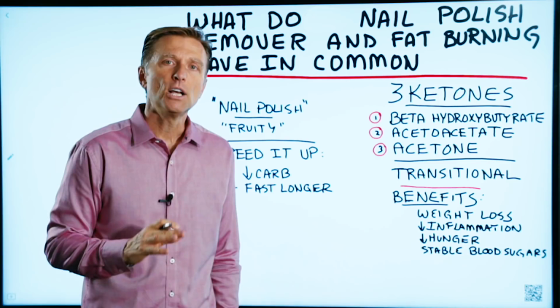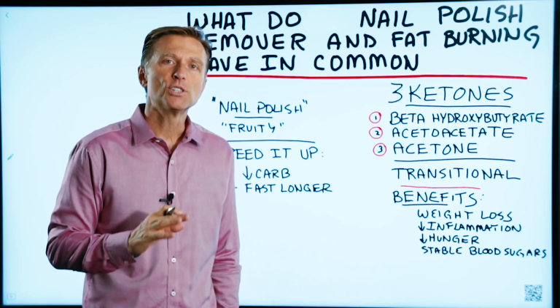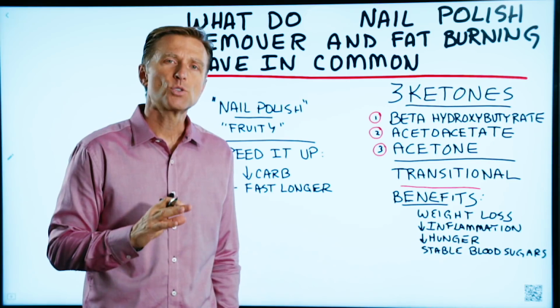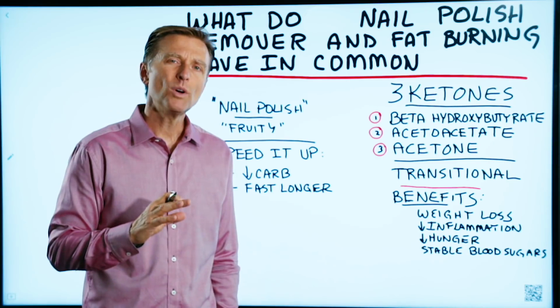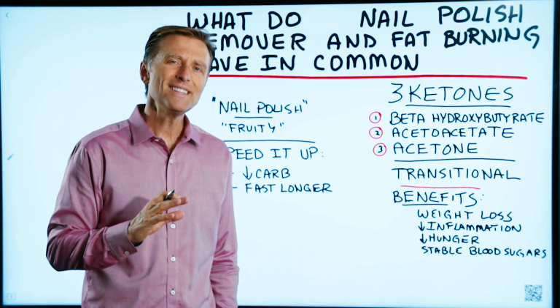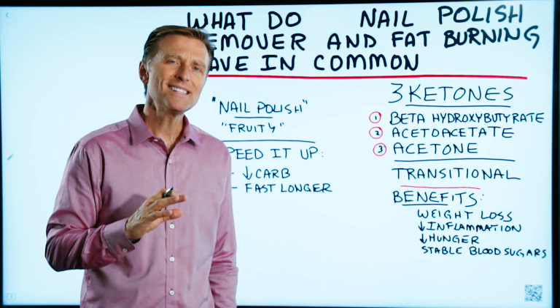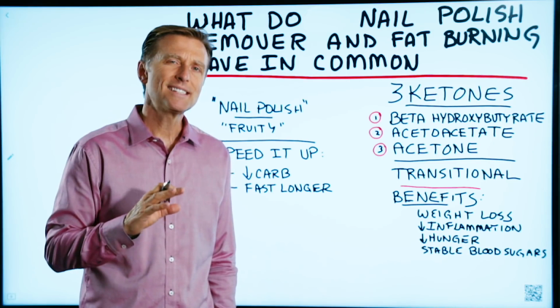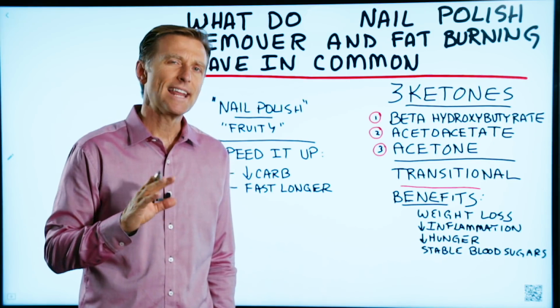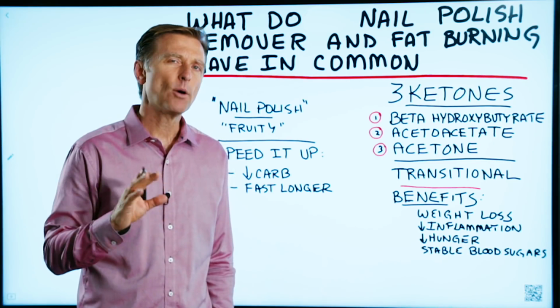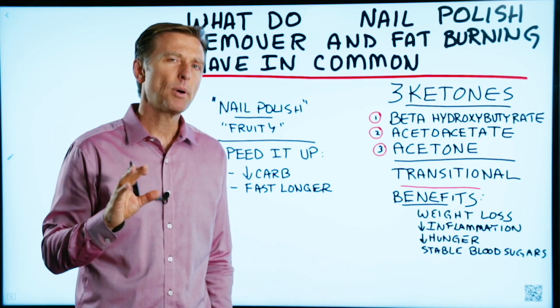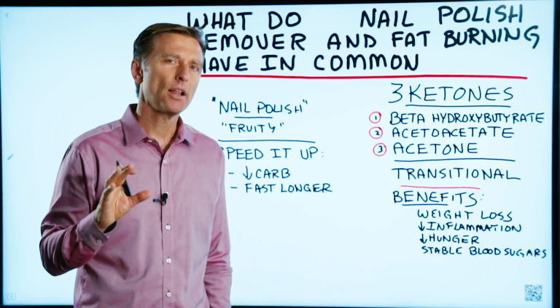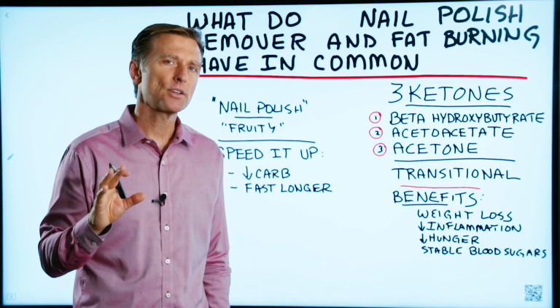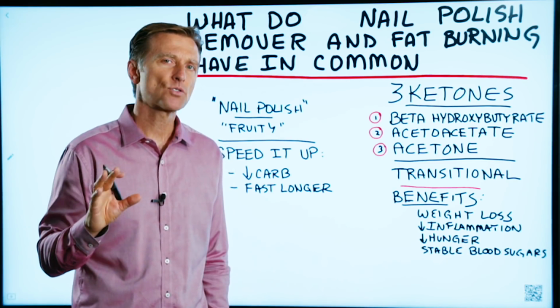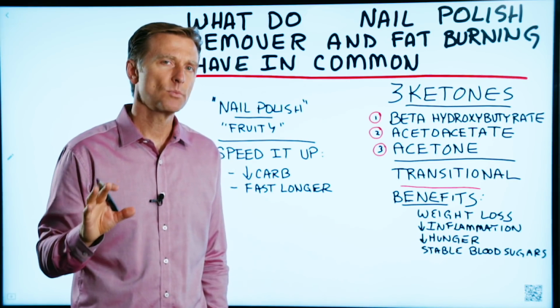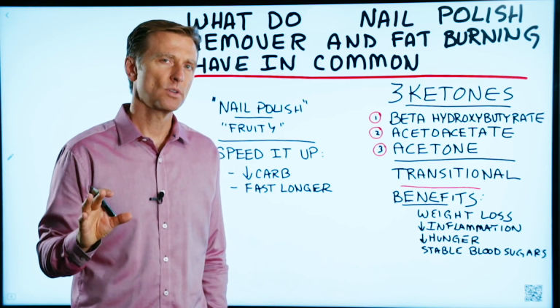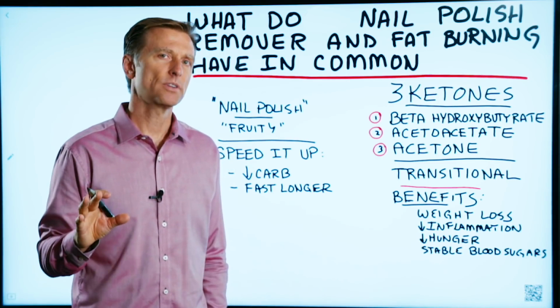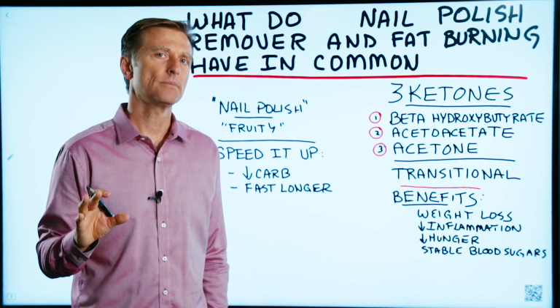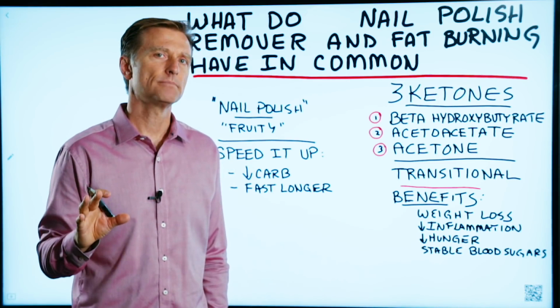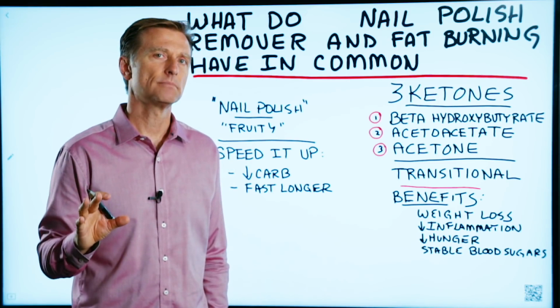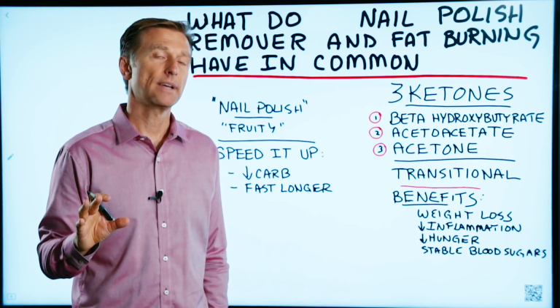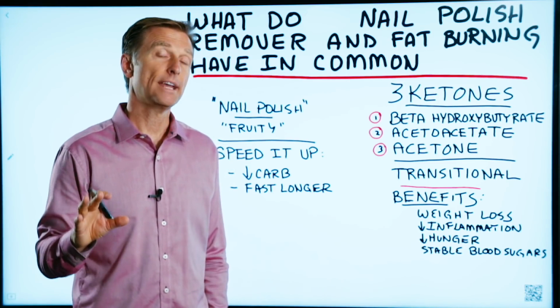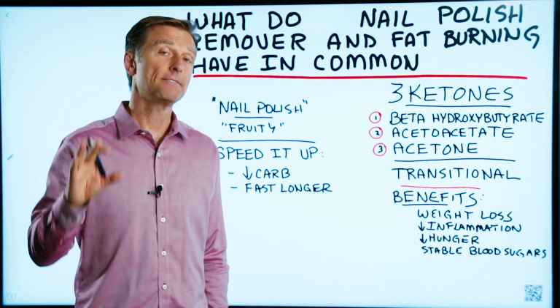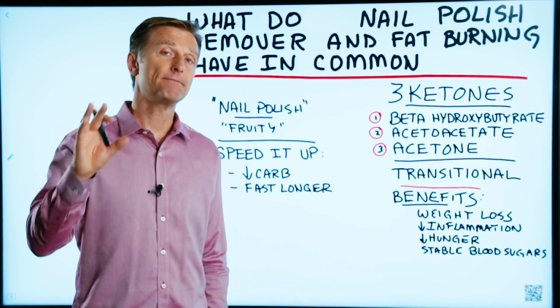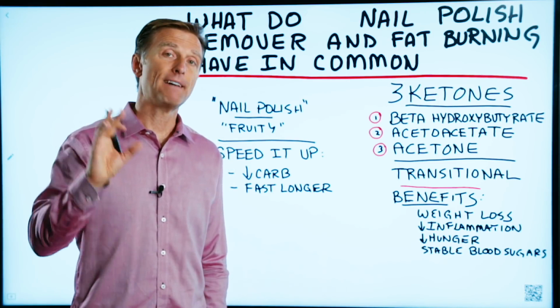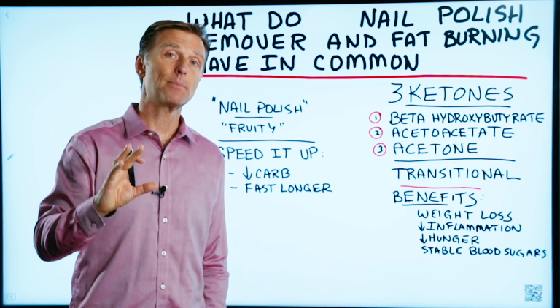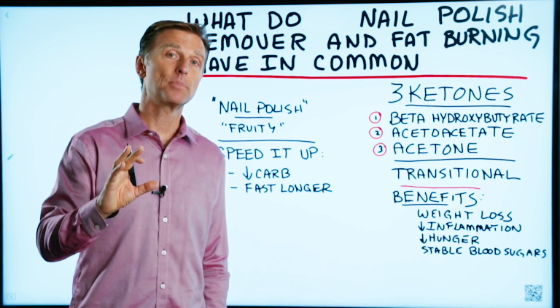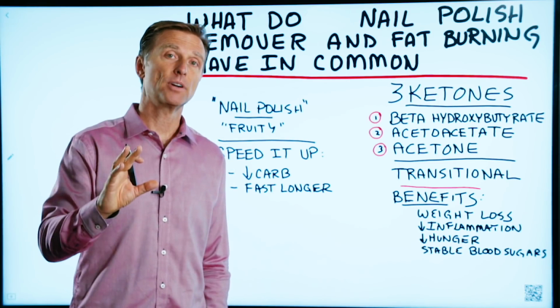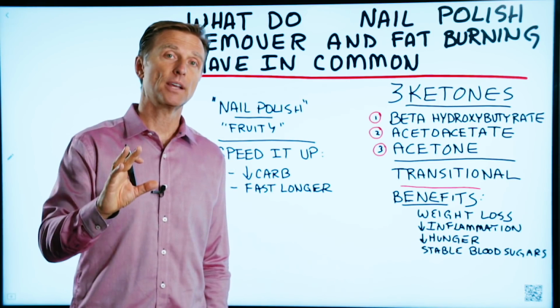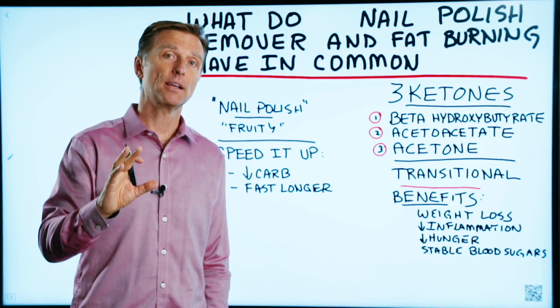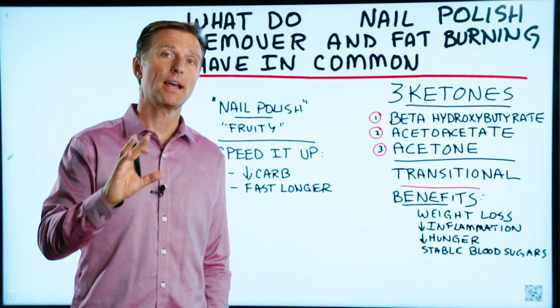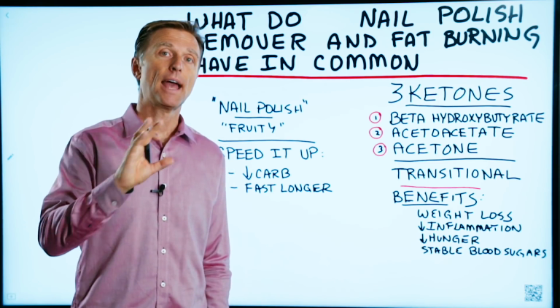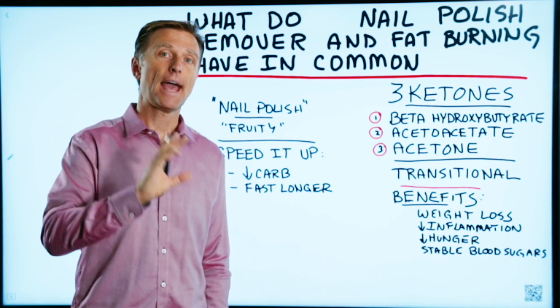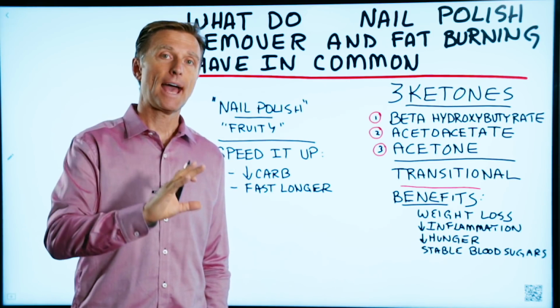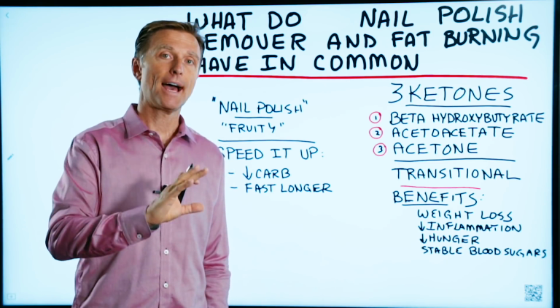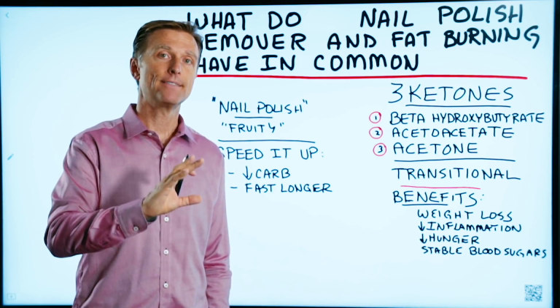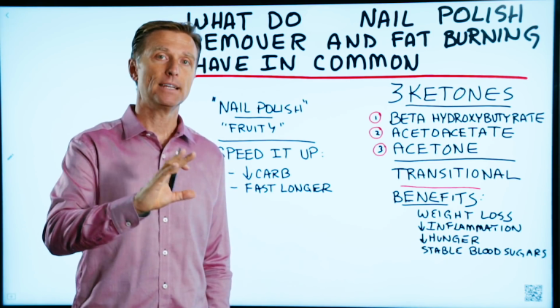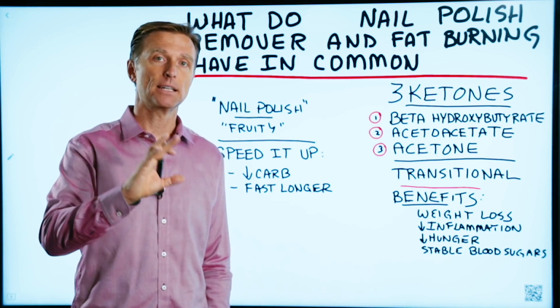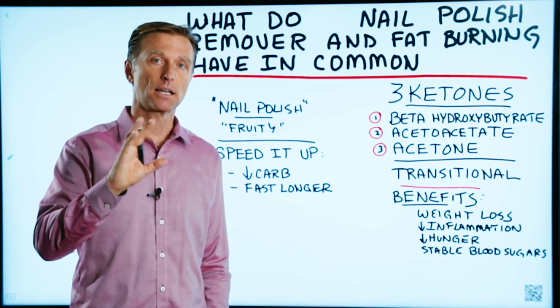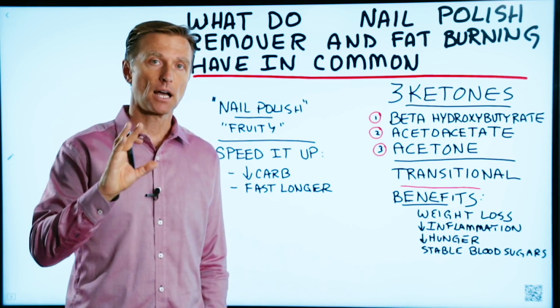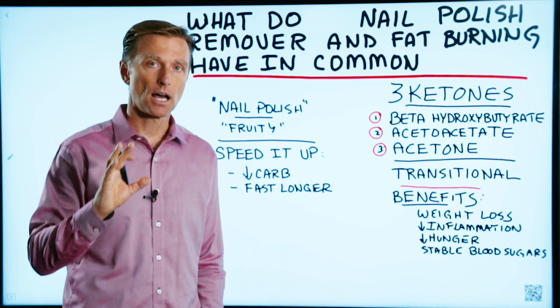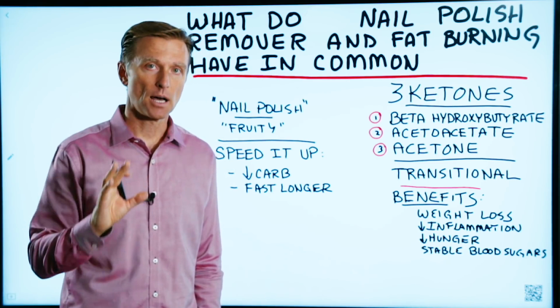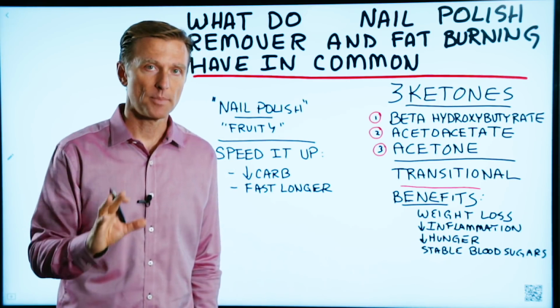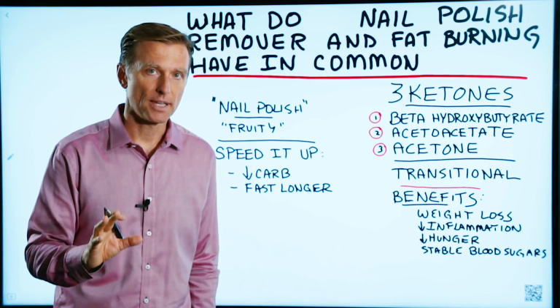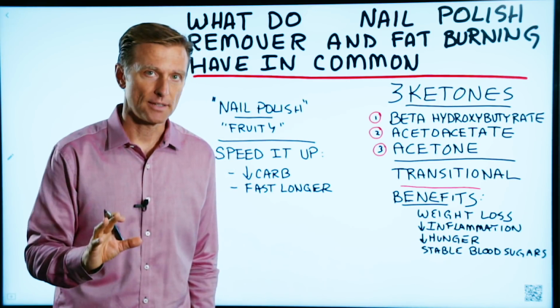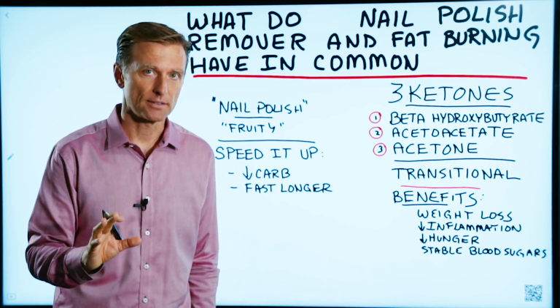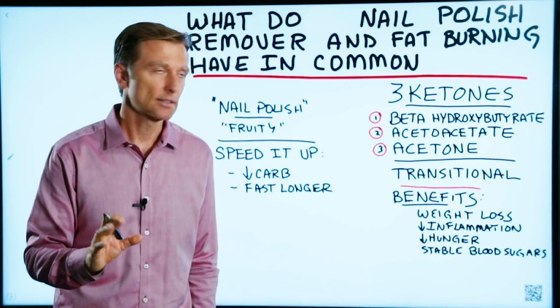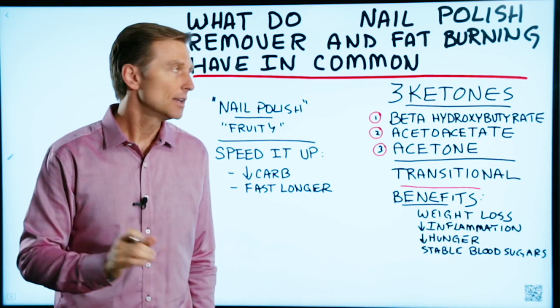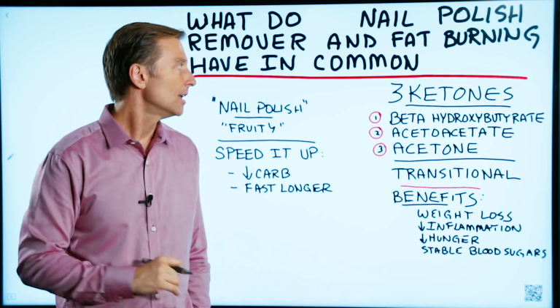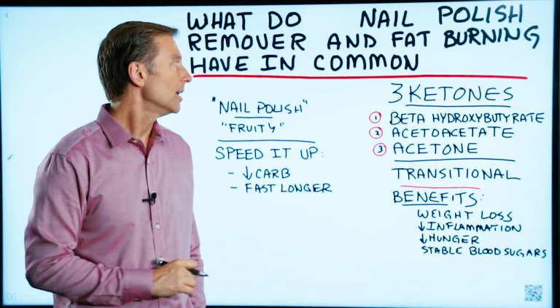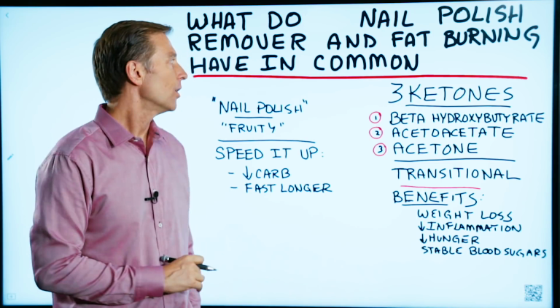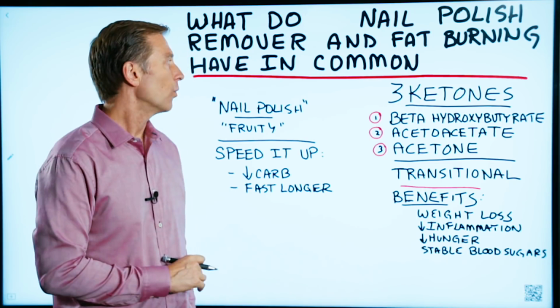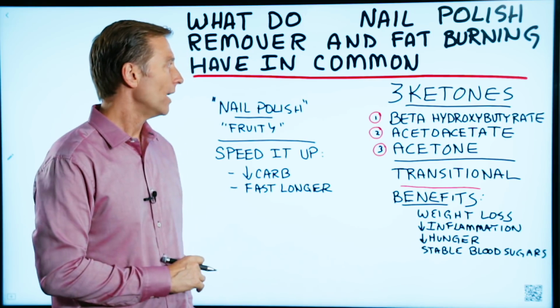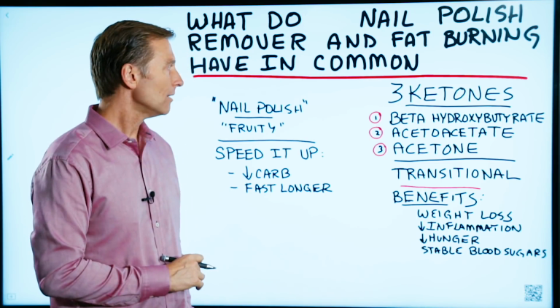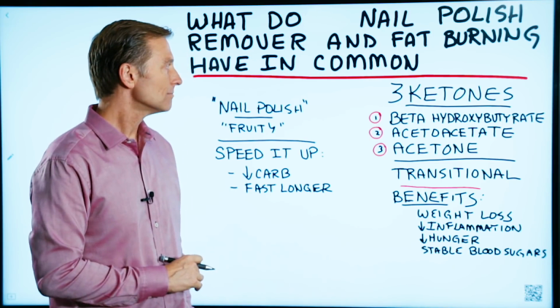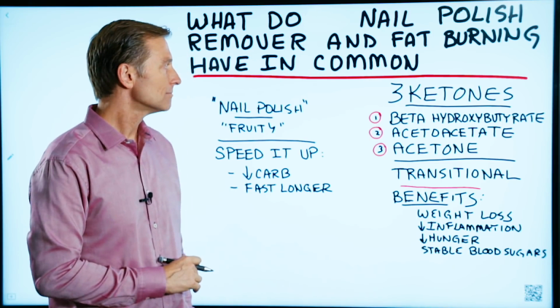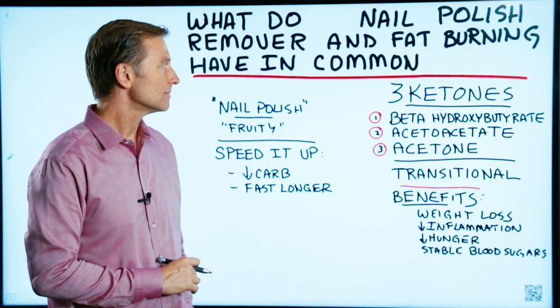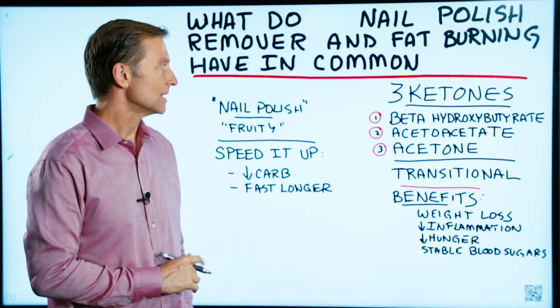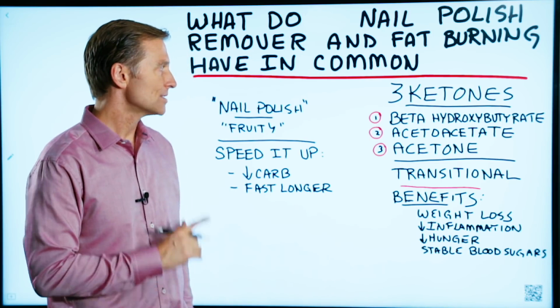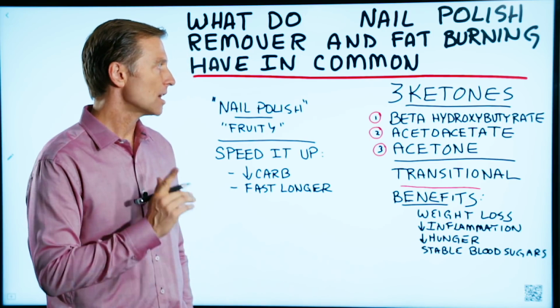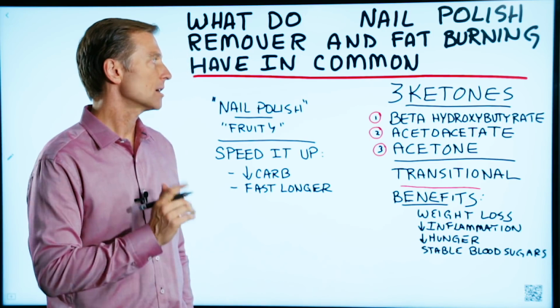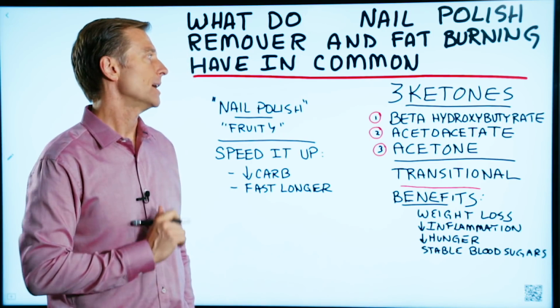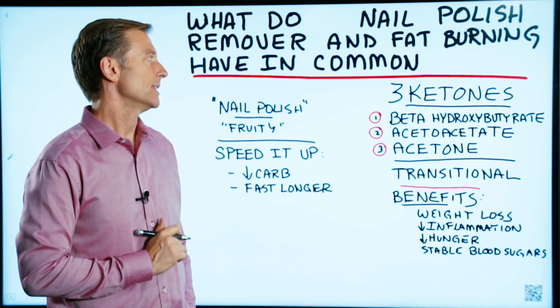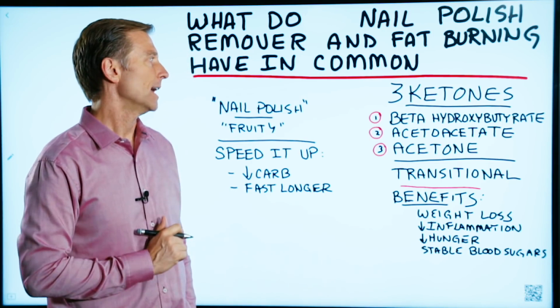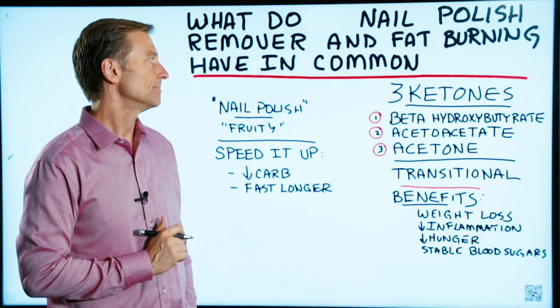So what do nail polish remover and fat burning have in common? Well, let's talk about that.